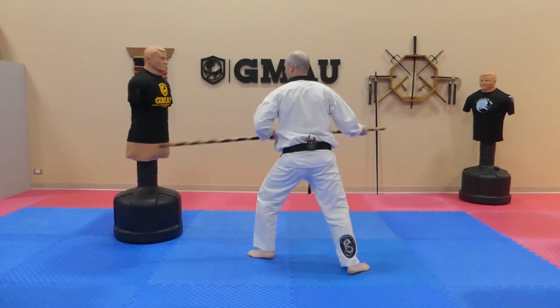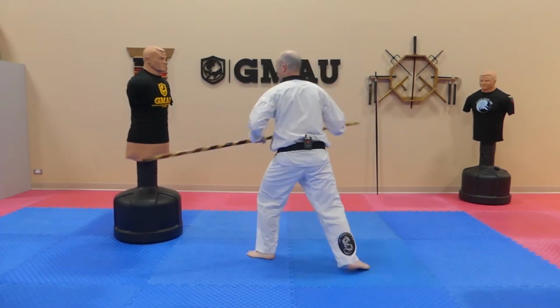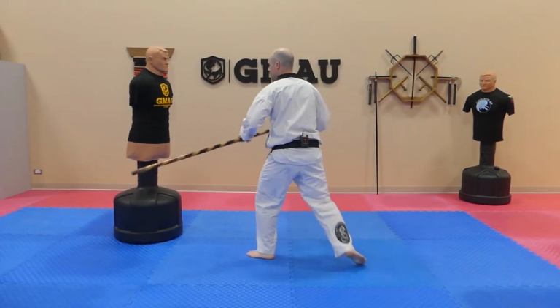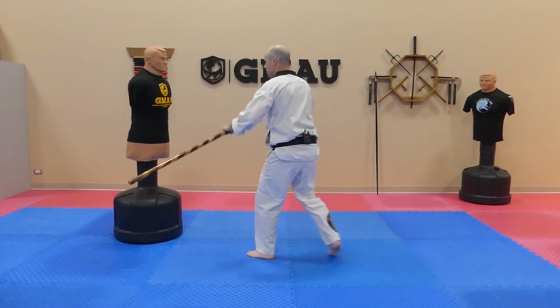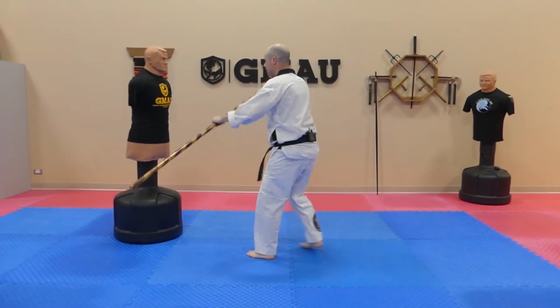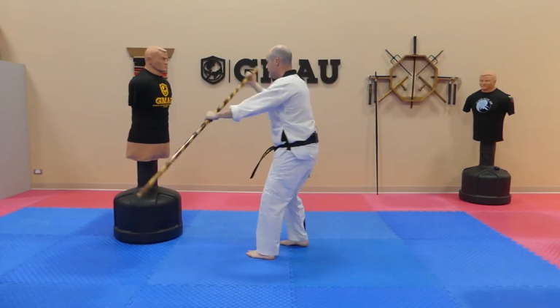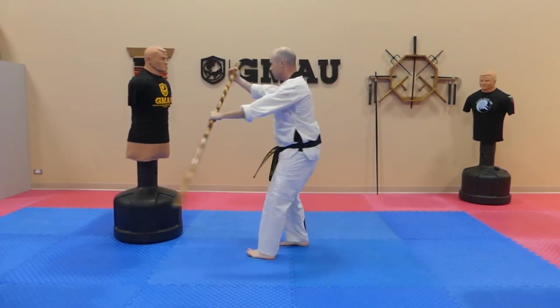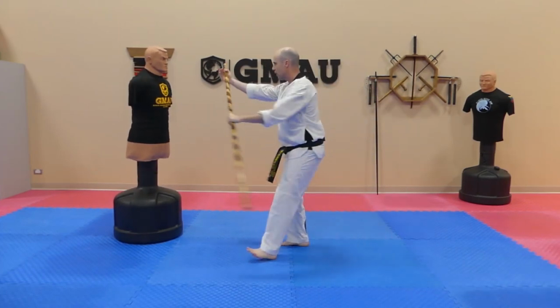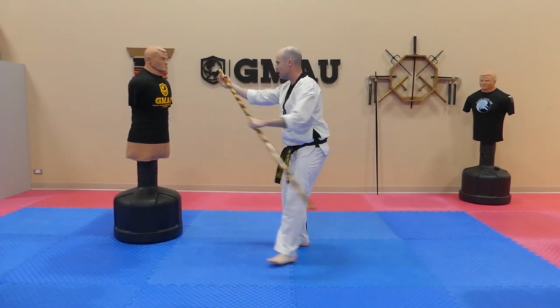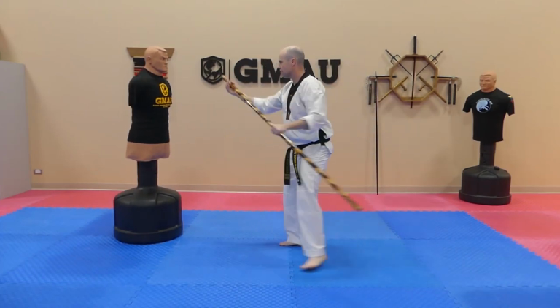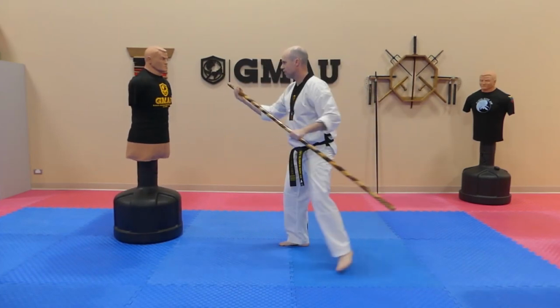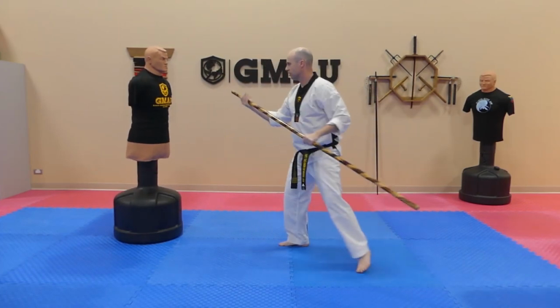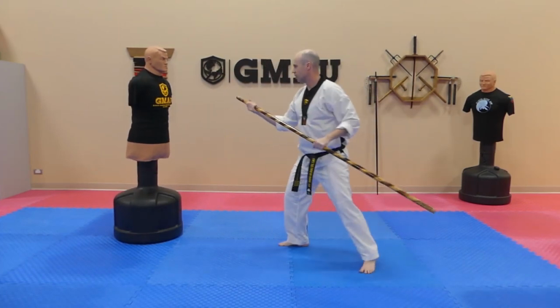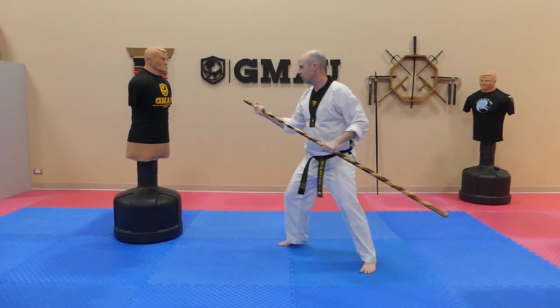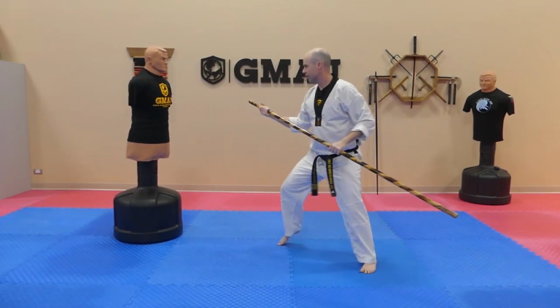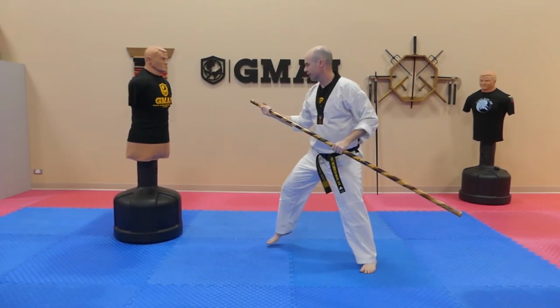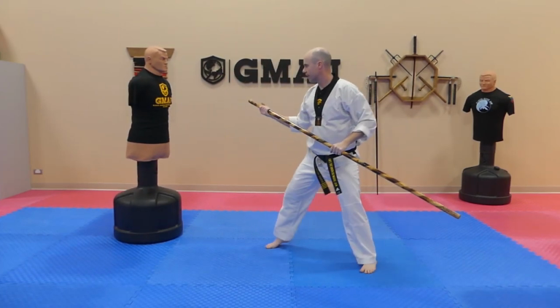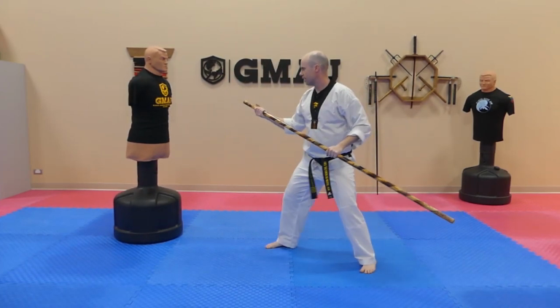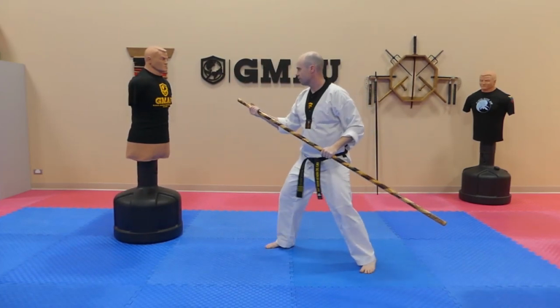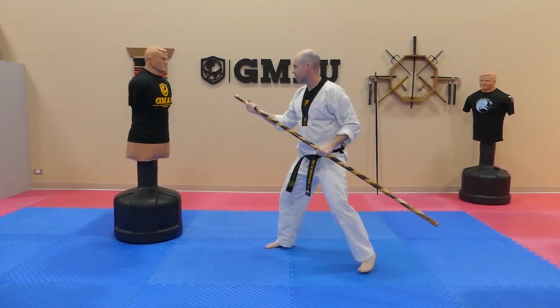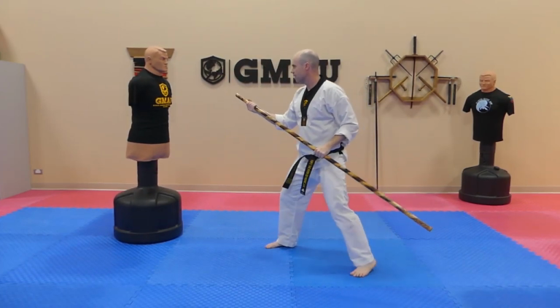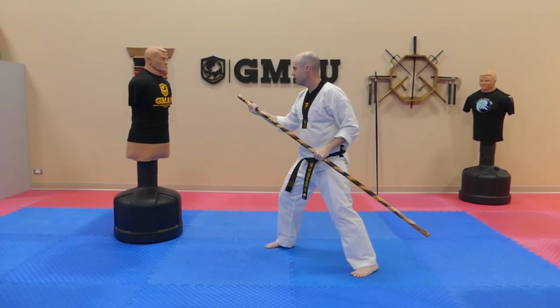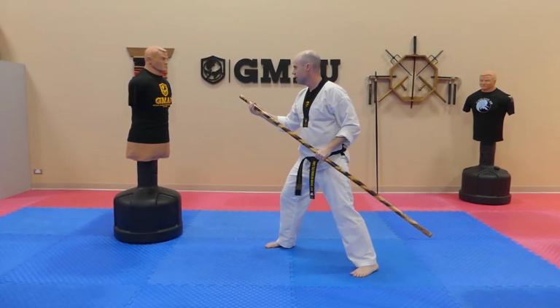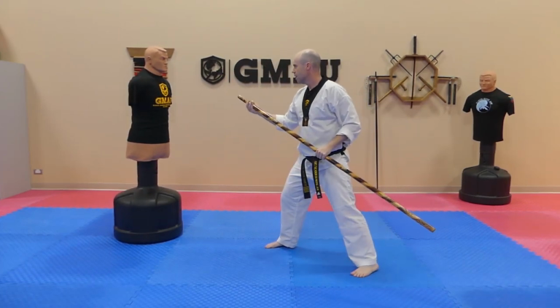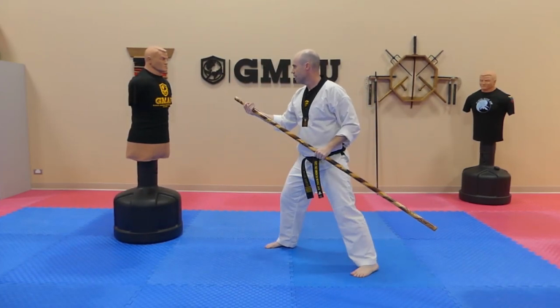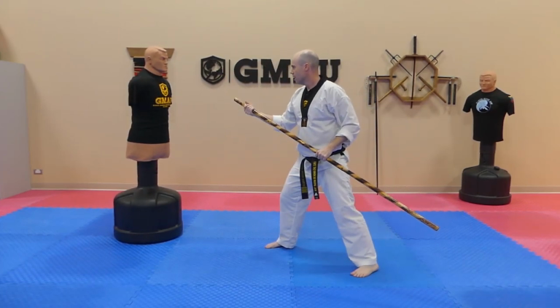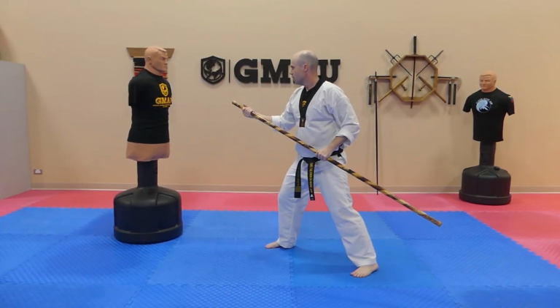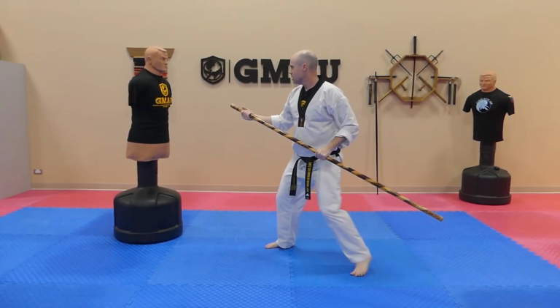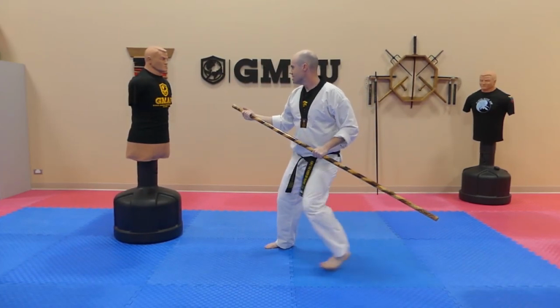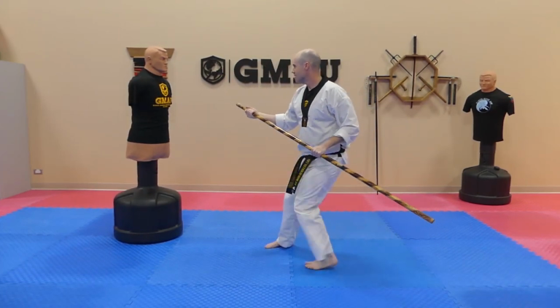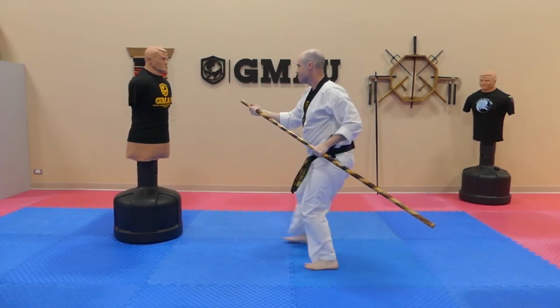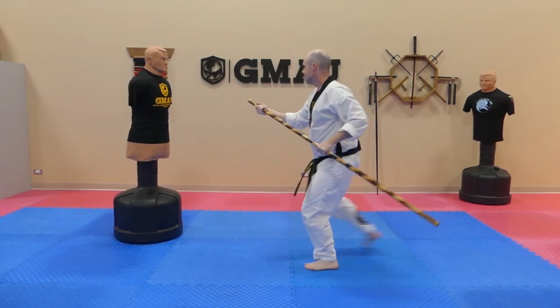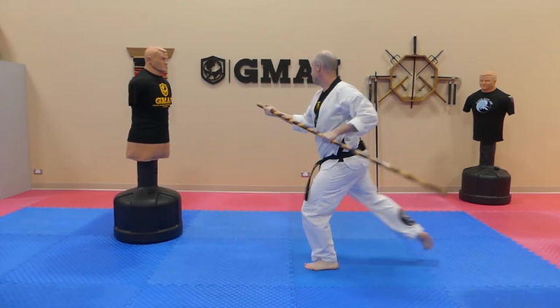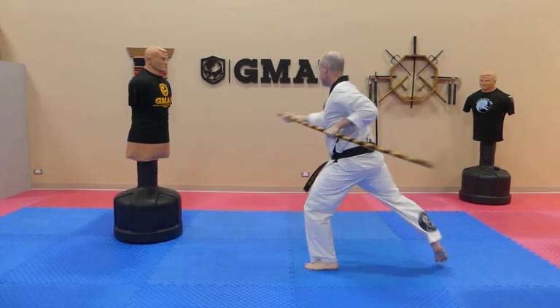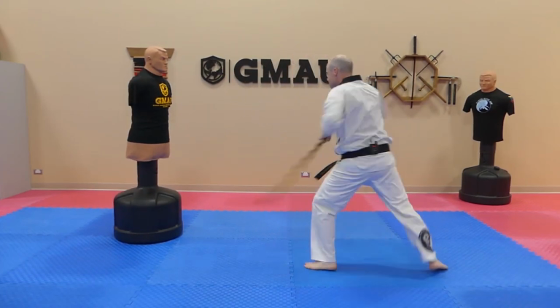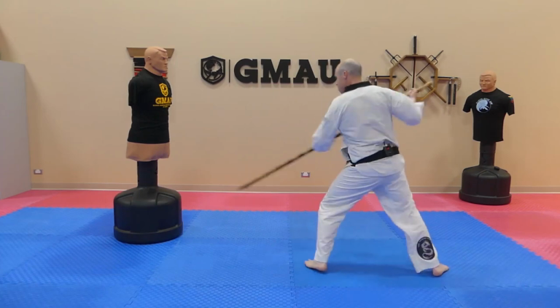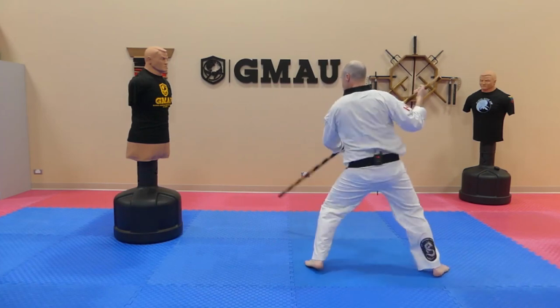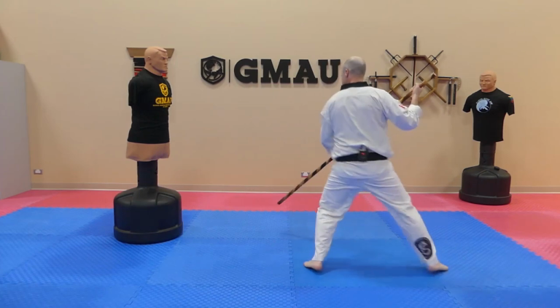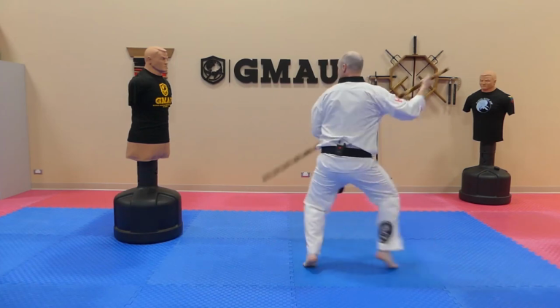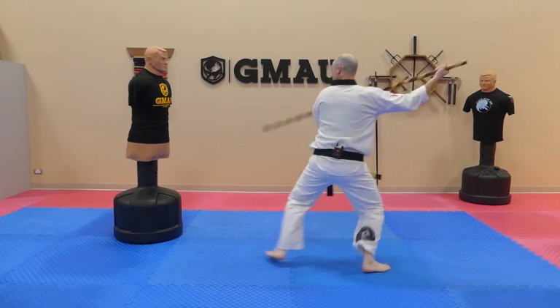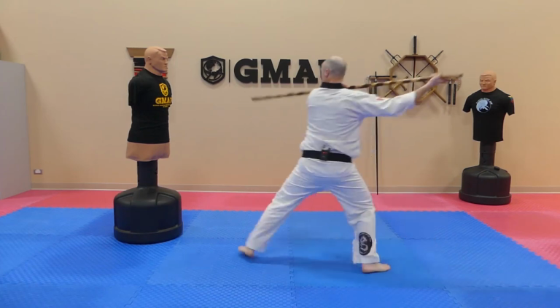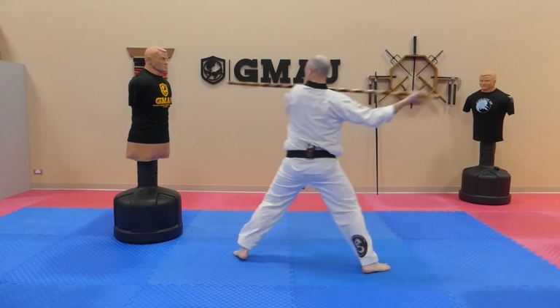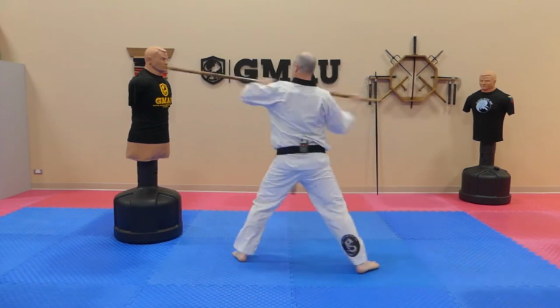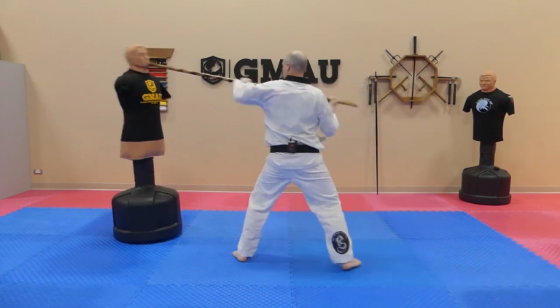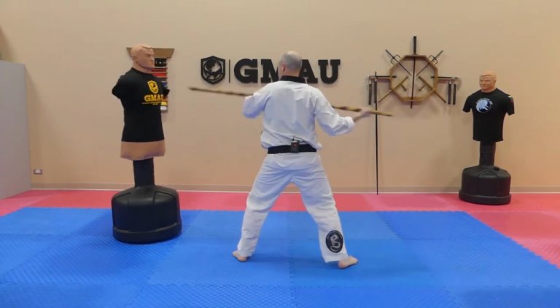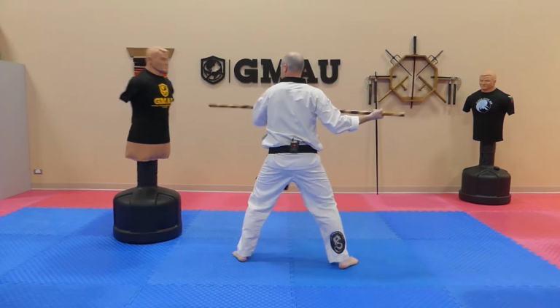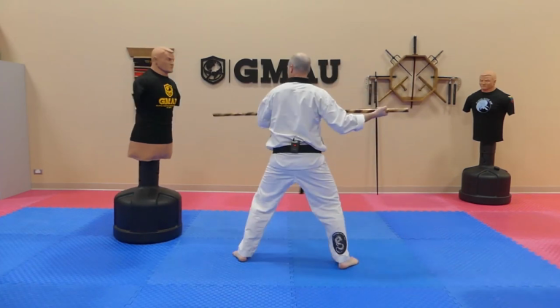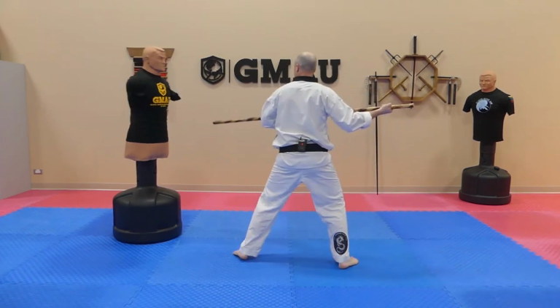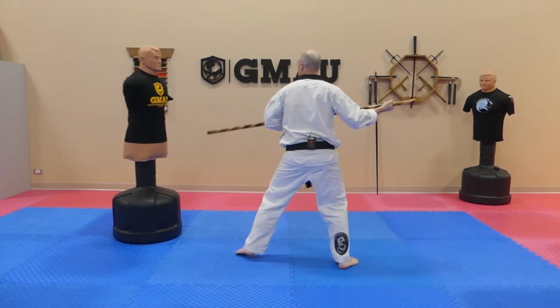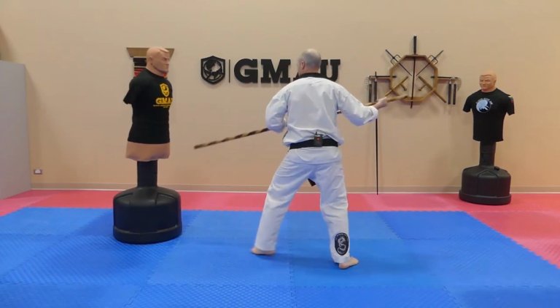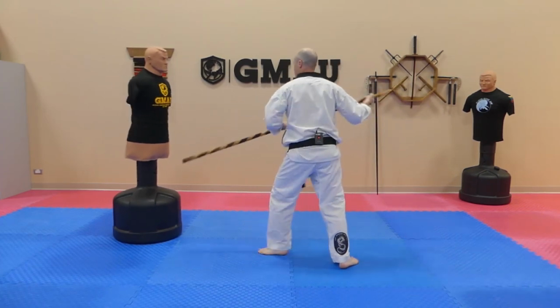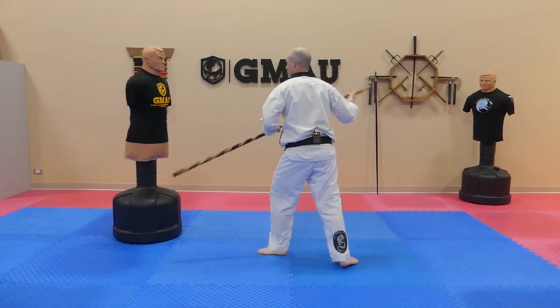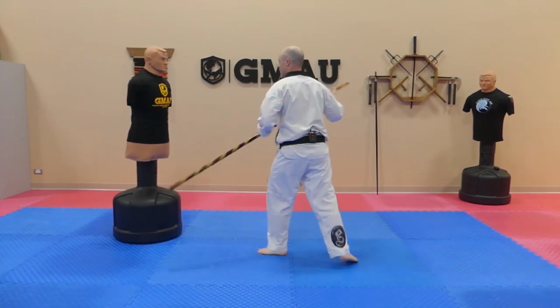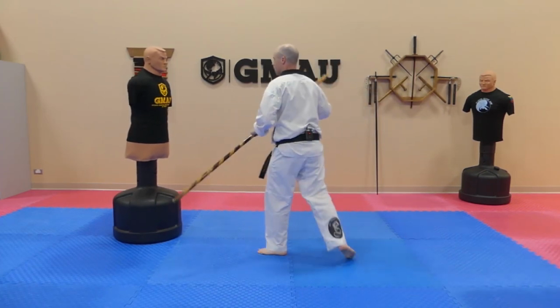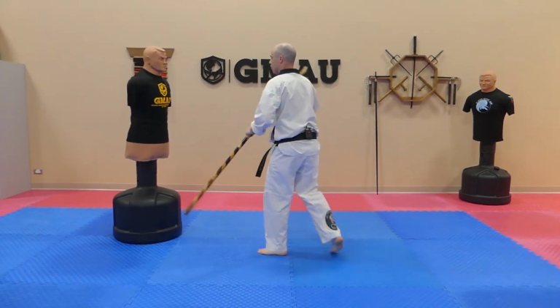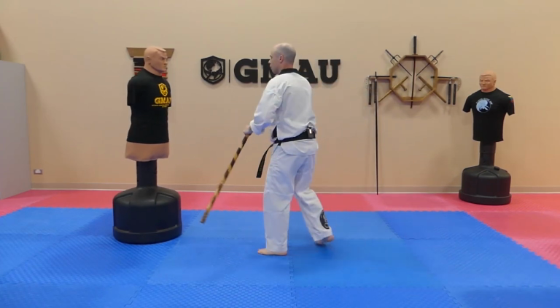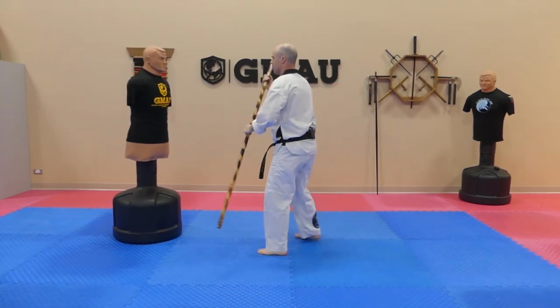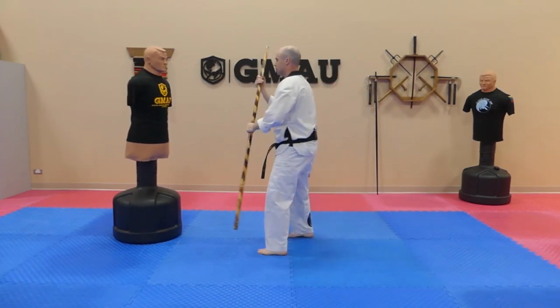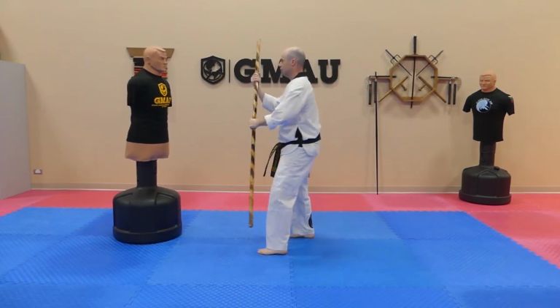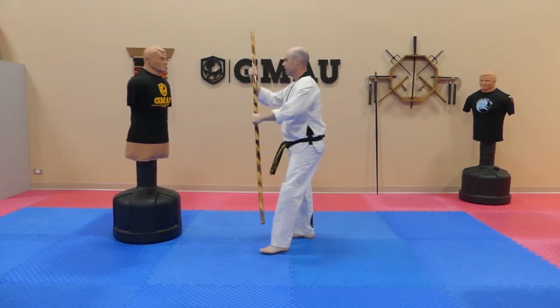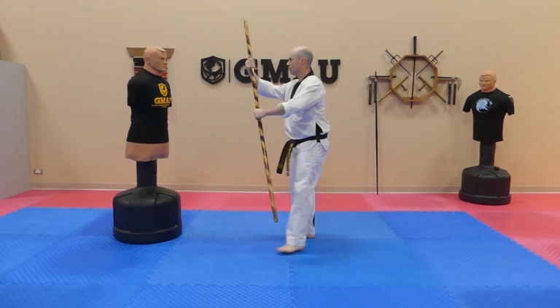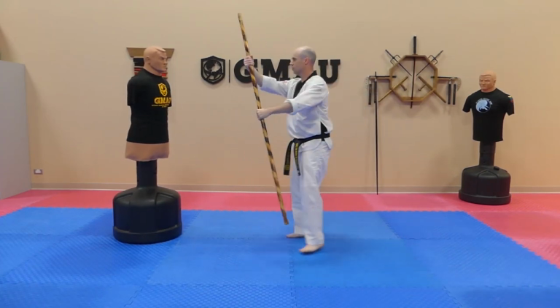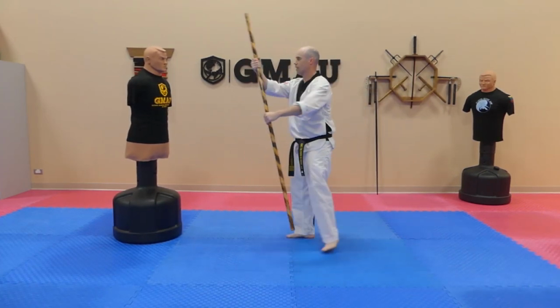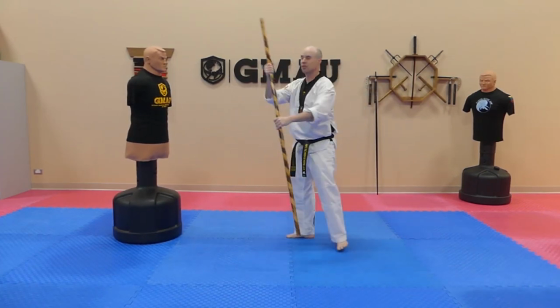Always keep your eyes on the target. We don't want to throw any blind strikes.